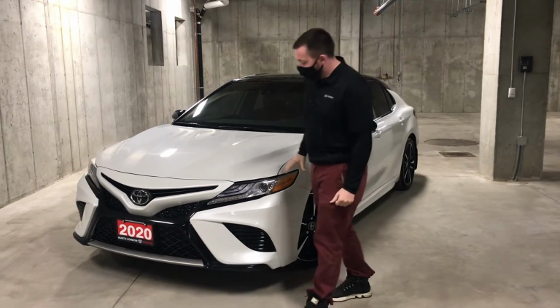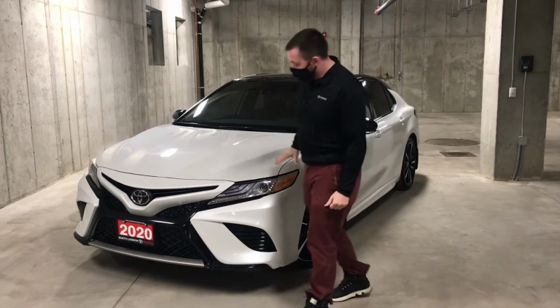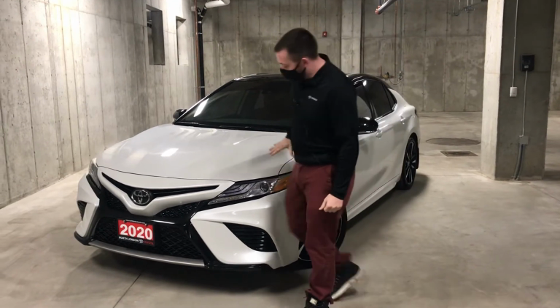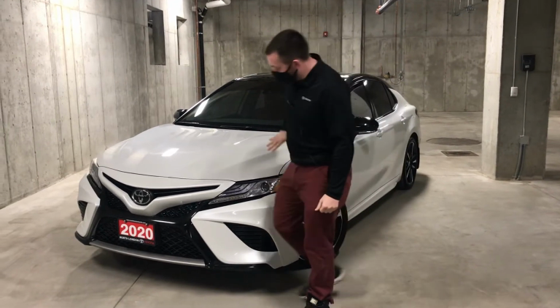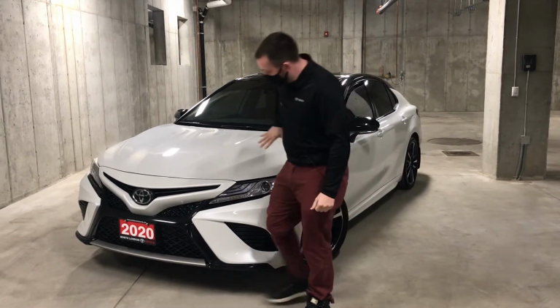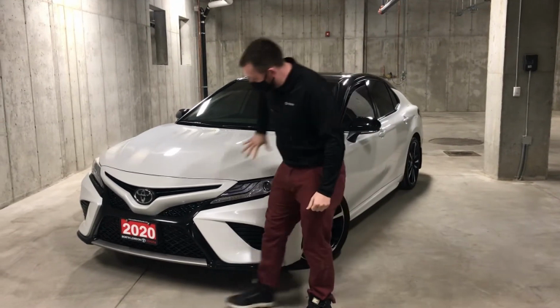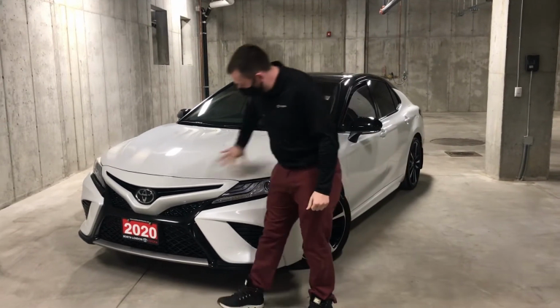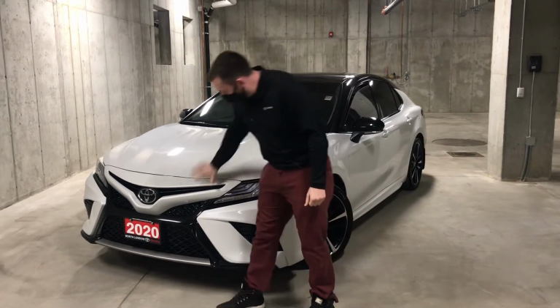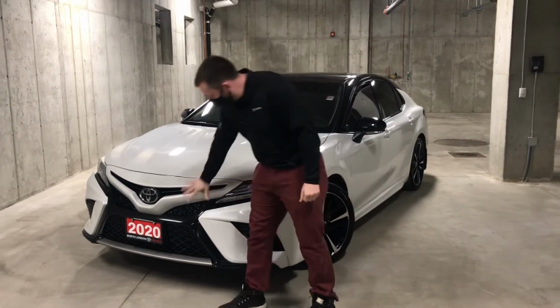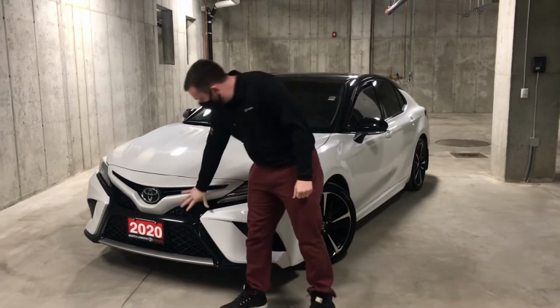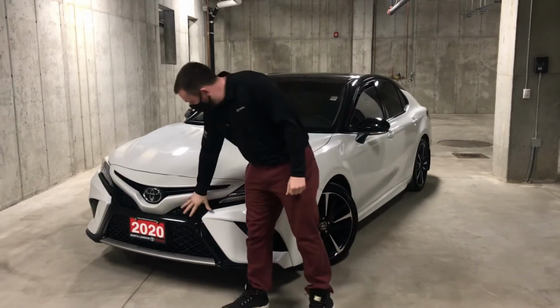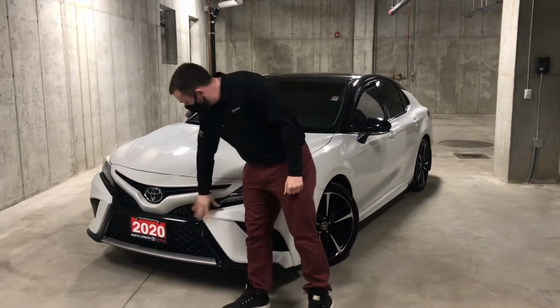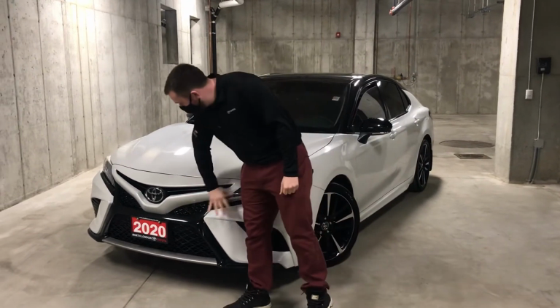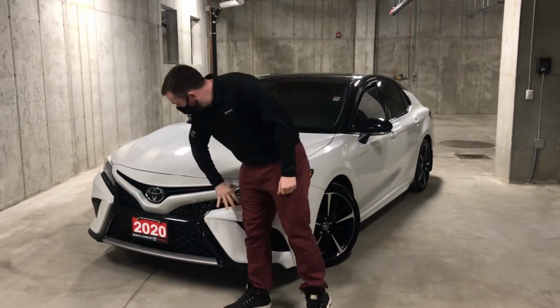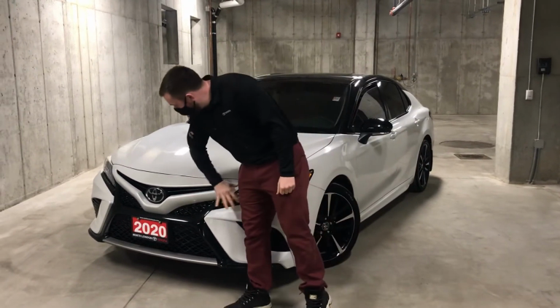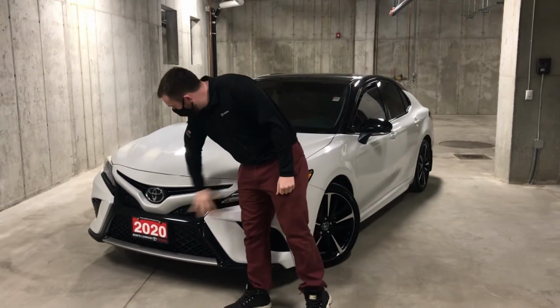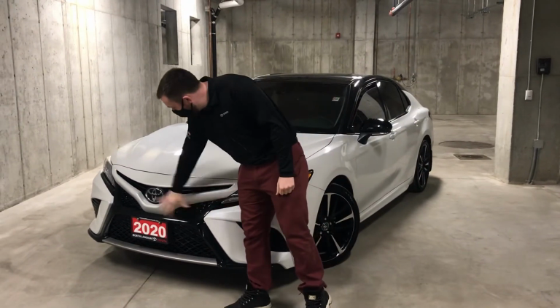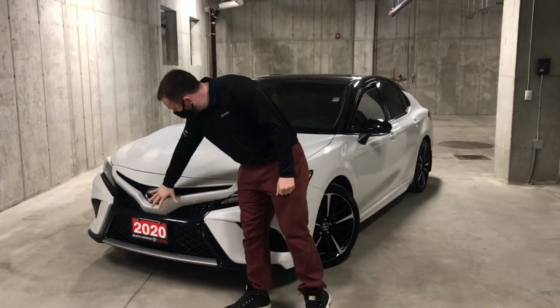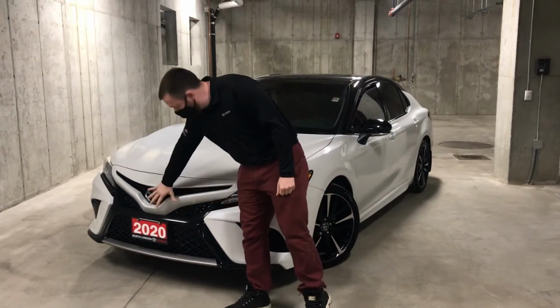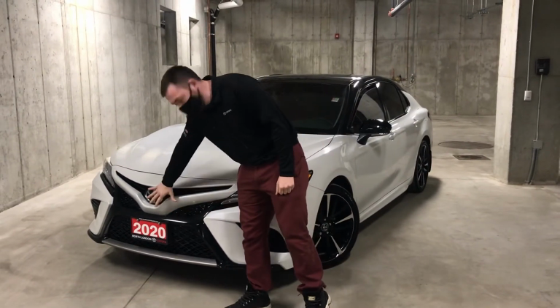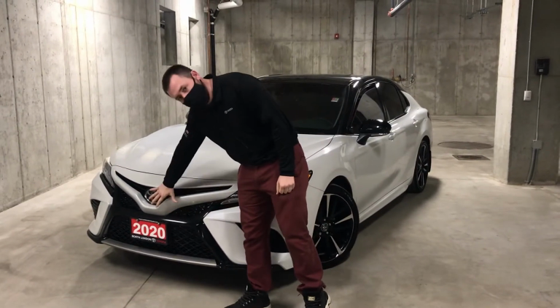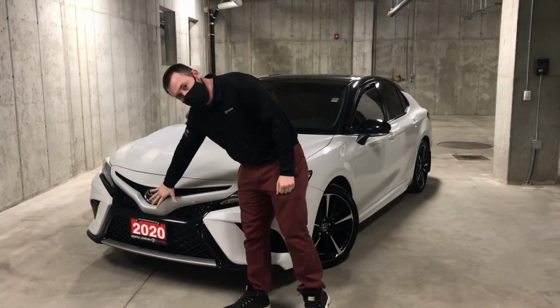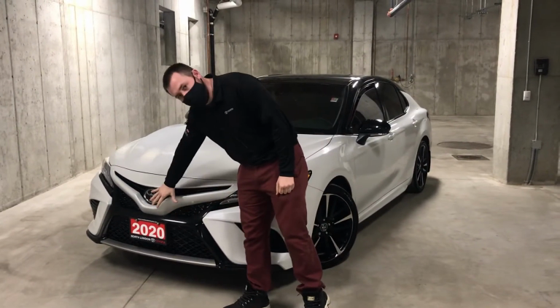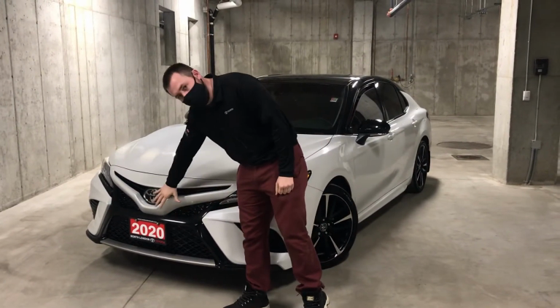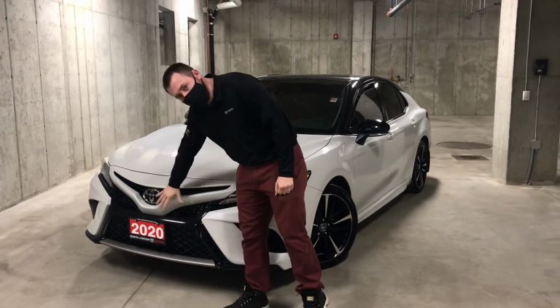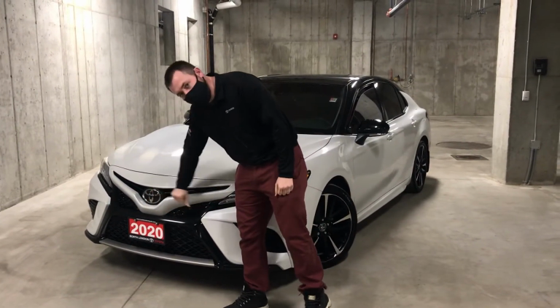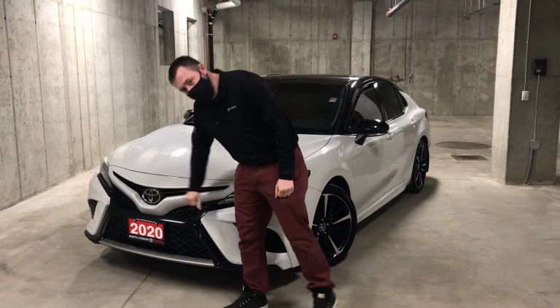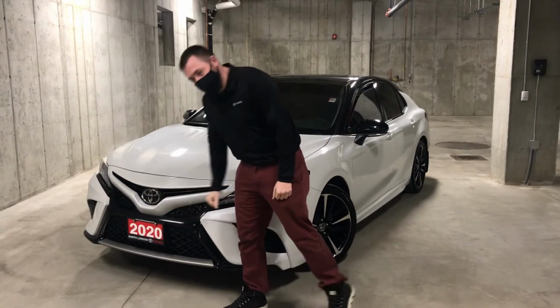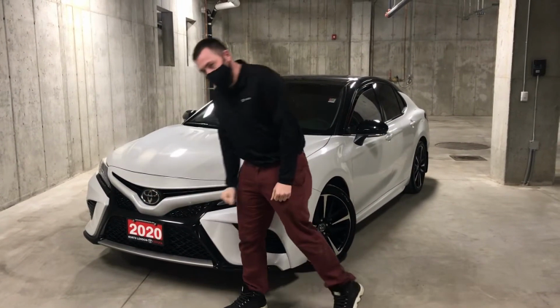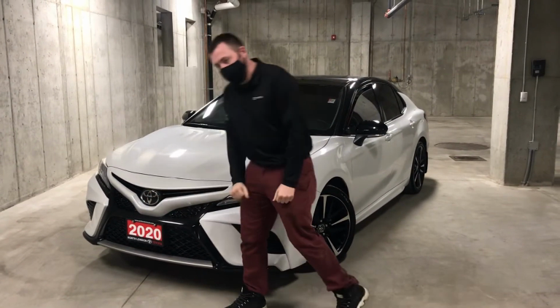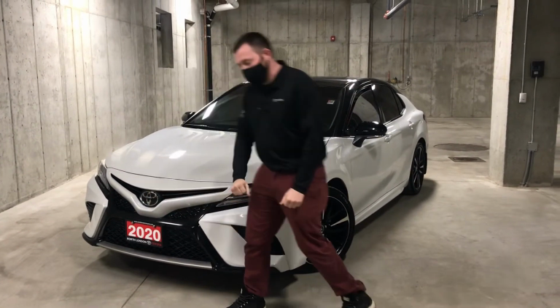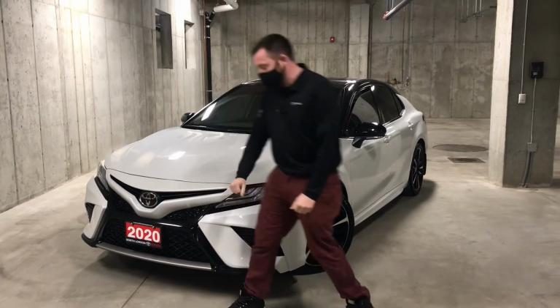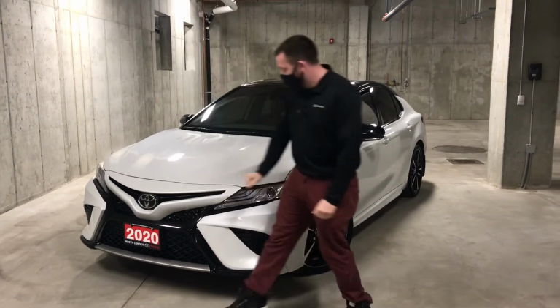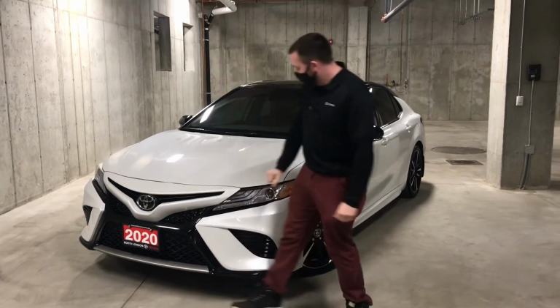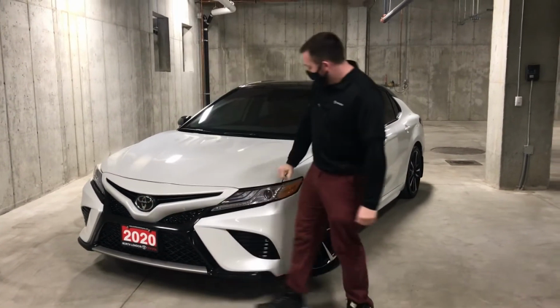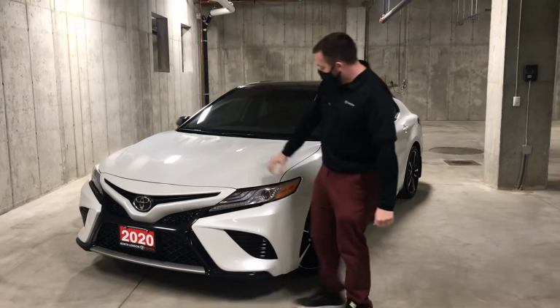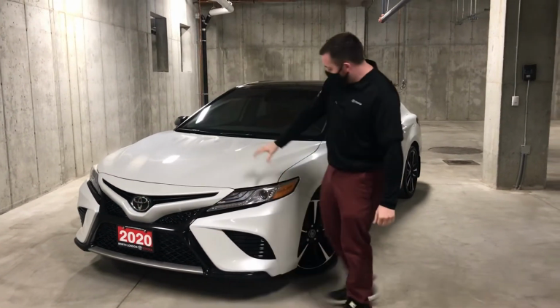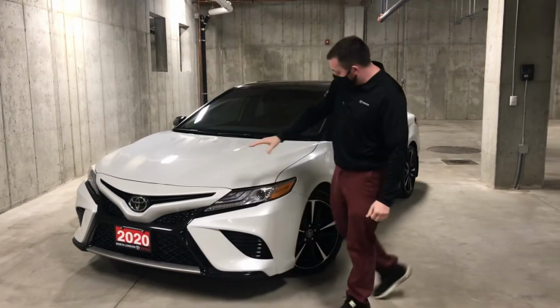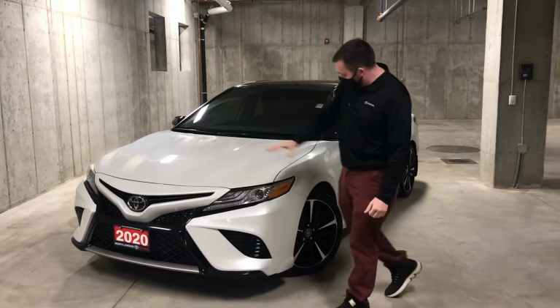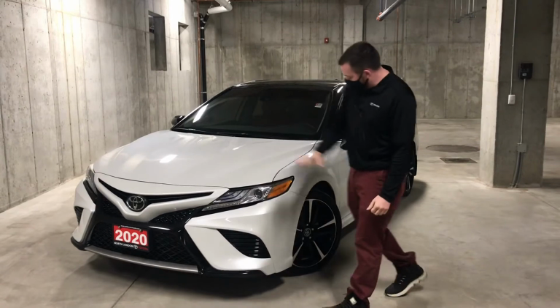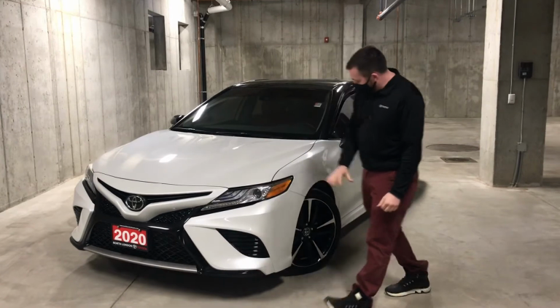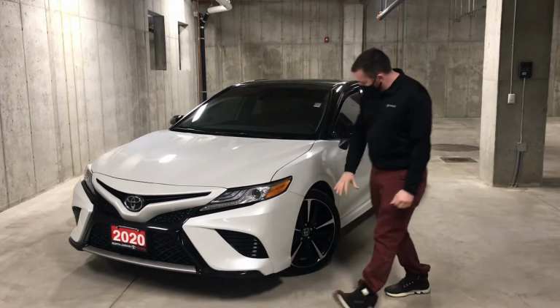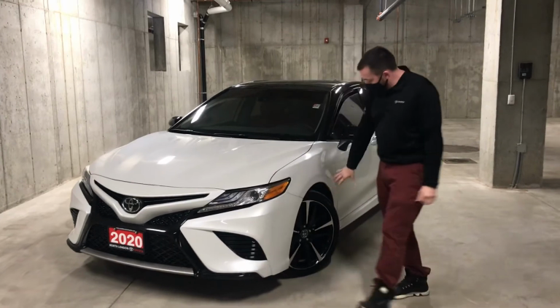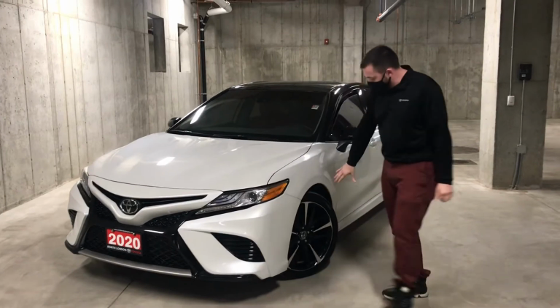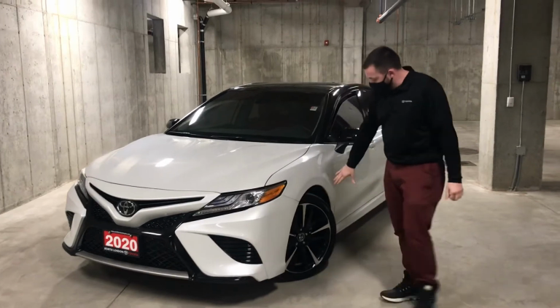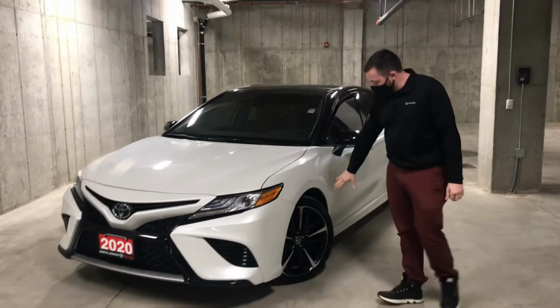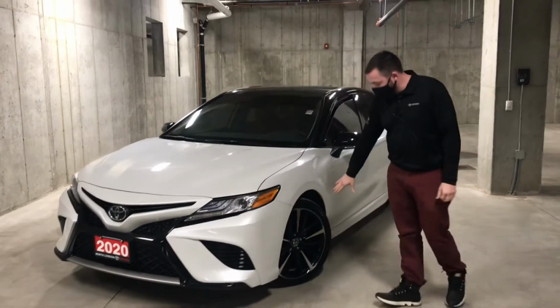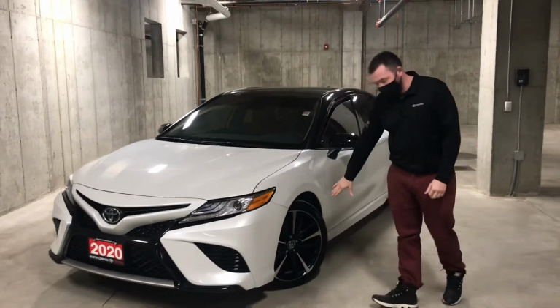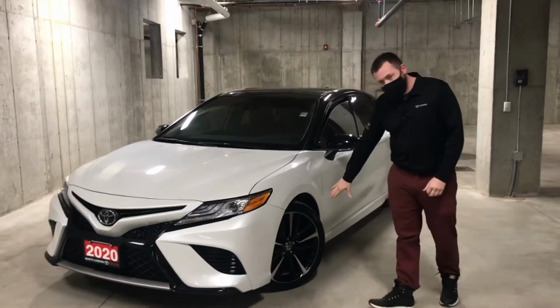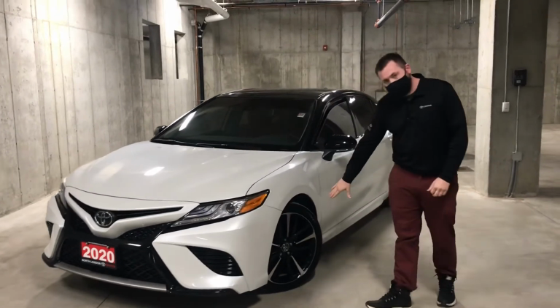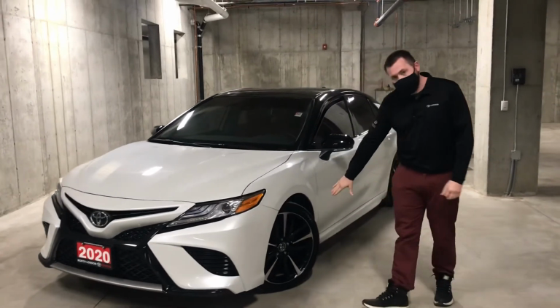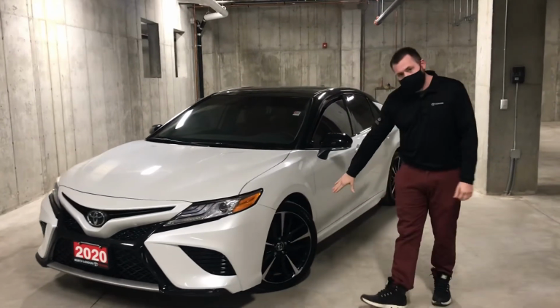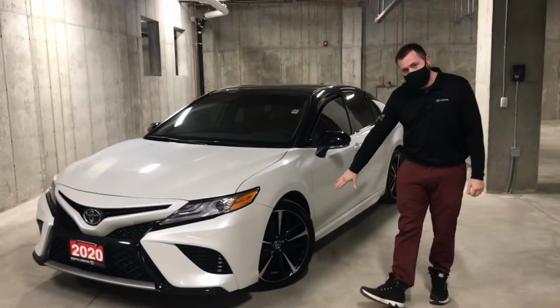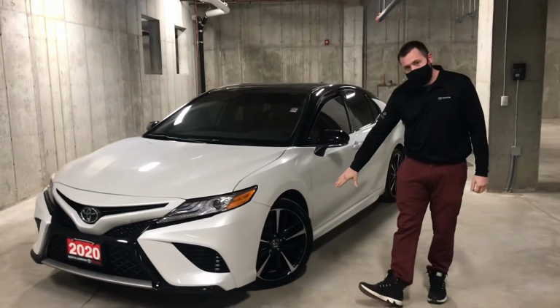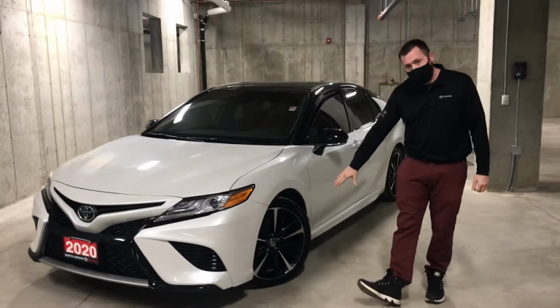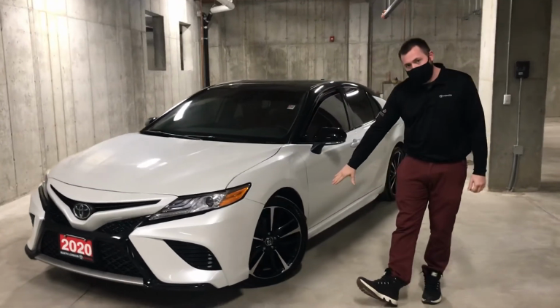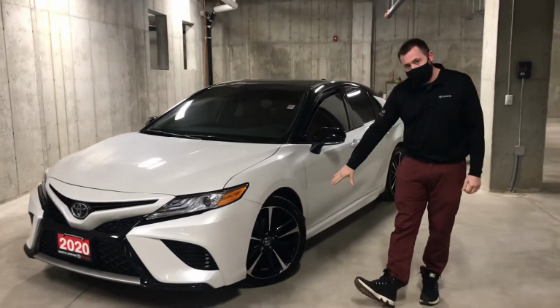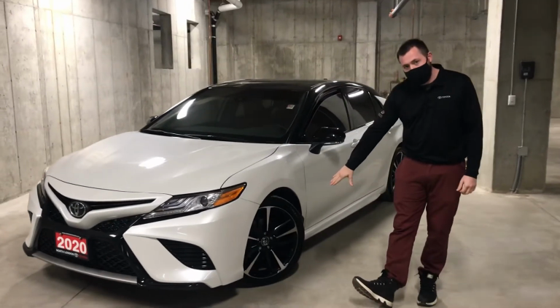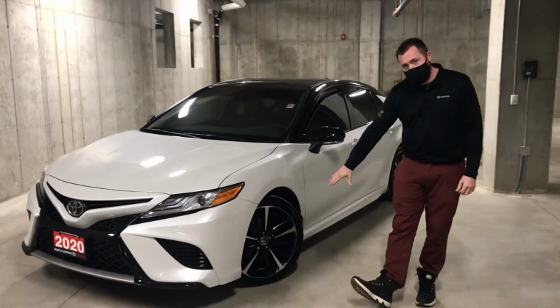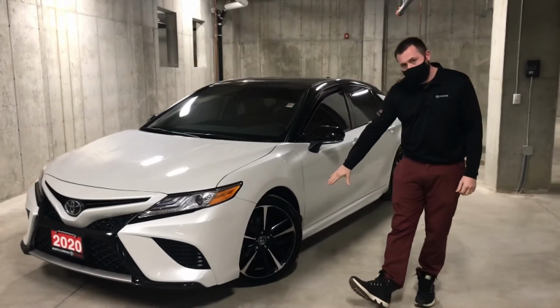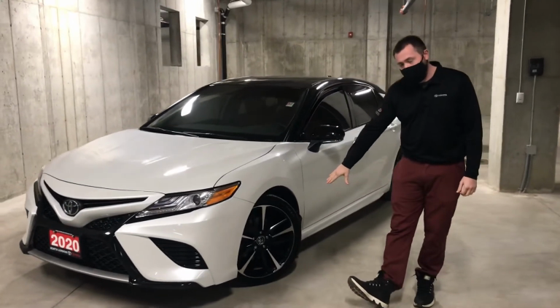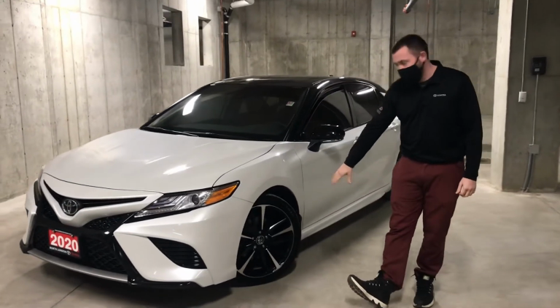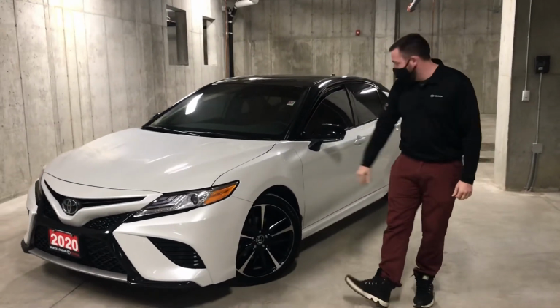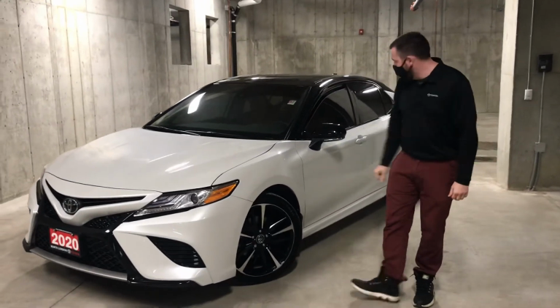First thing you'll notice up front is this big aggressive sporty front fascia. It ties in really nicely with these exclusive 19-inch alloy wheels.